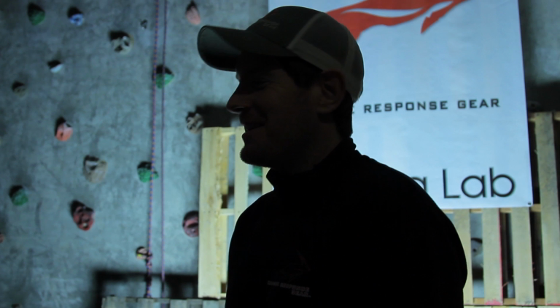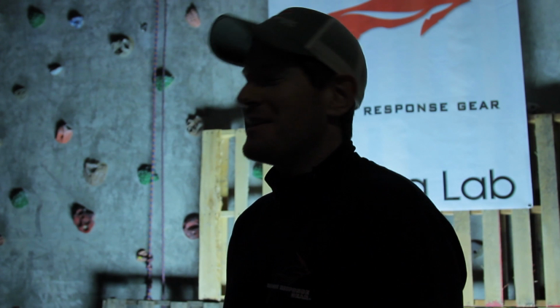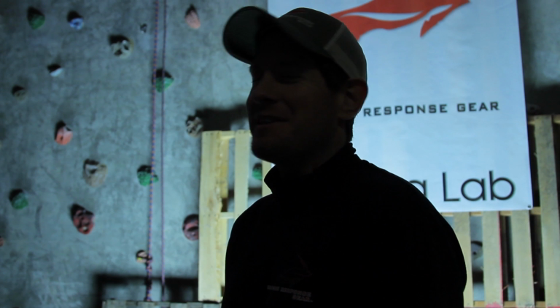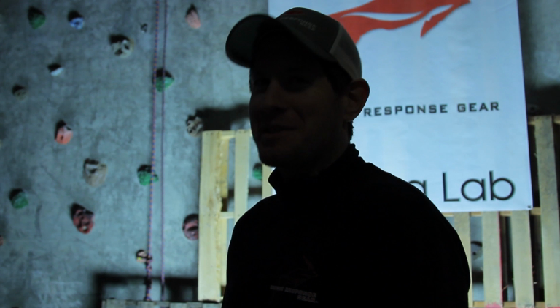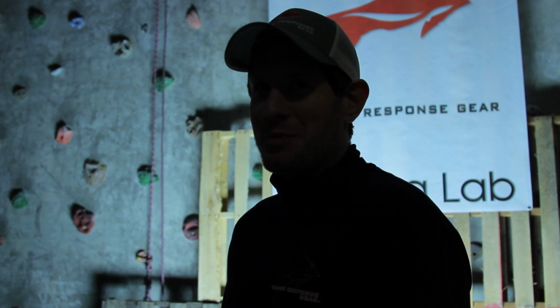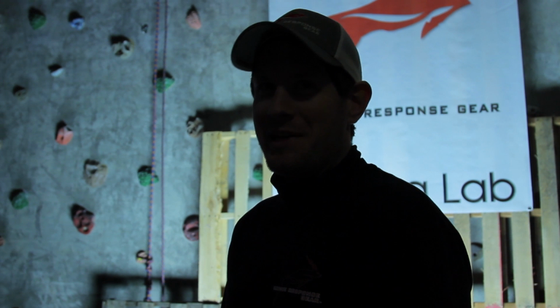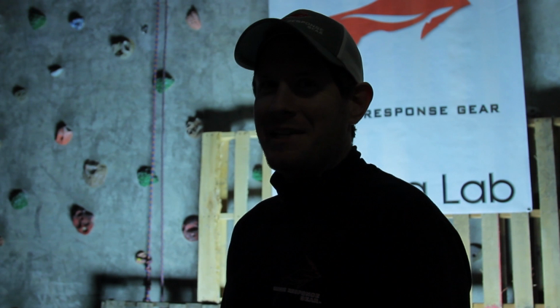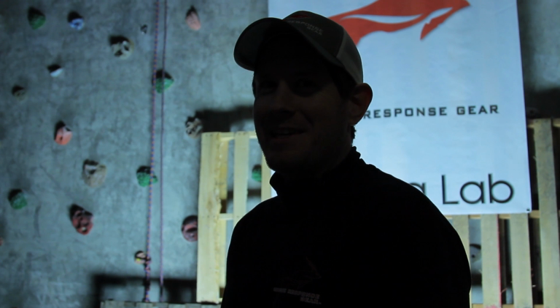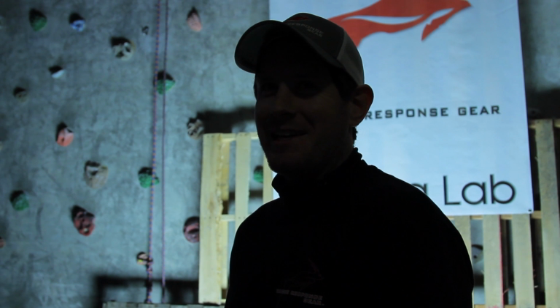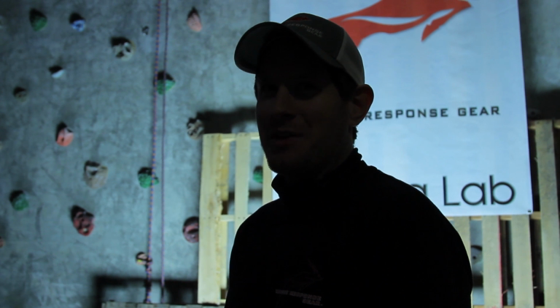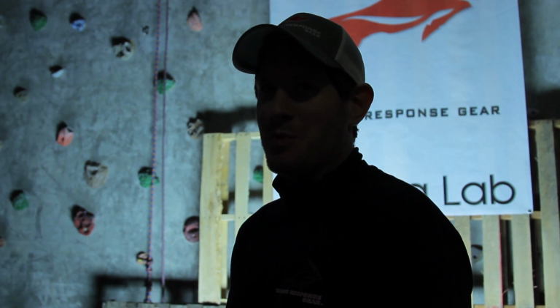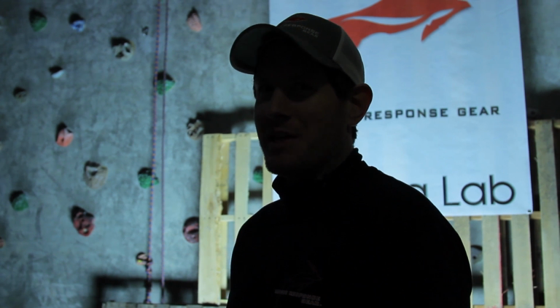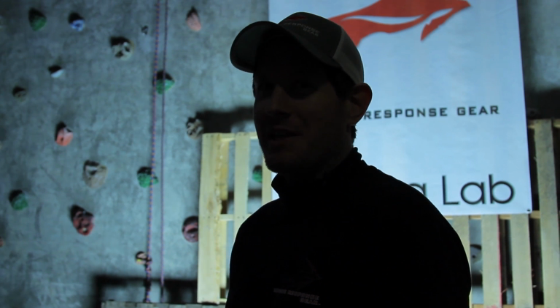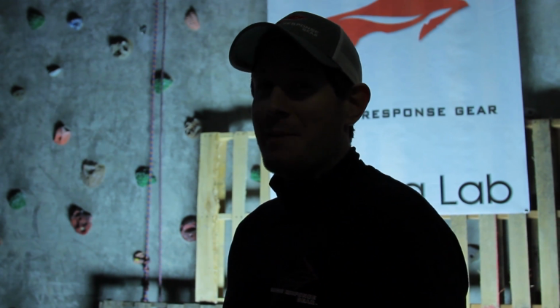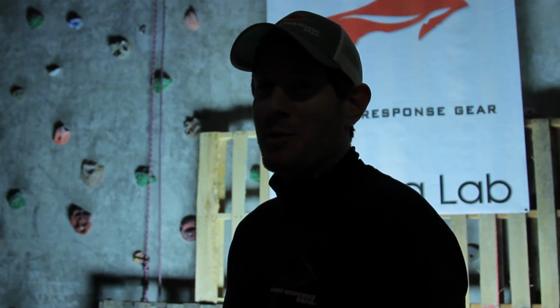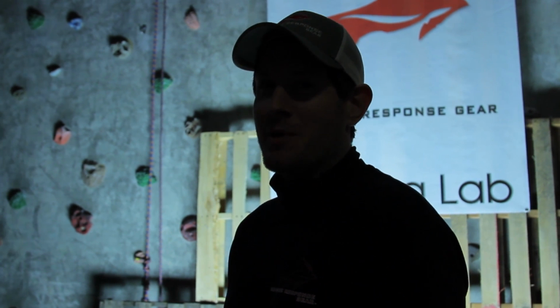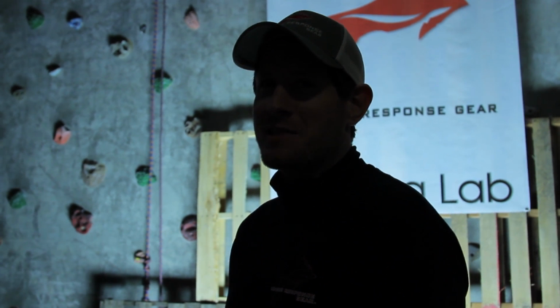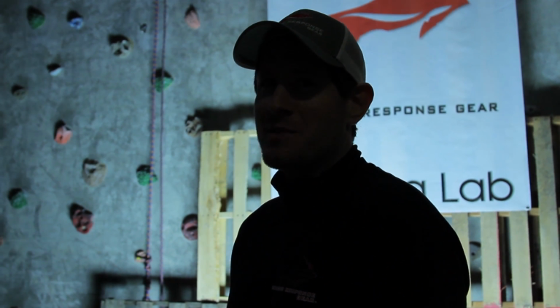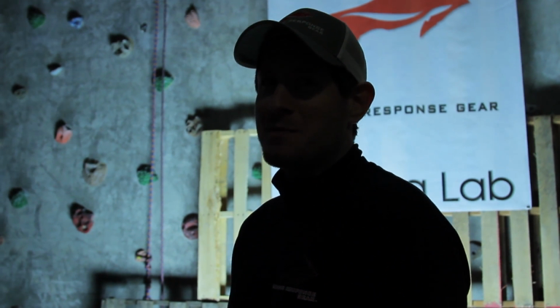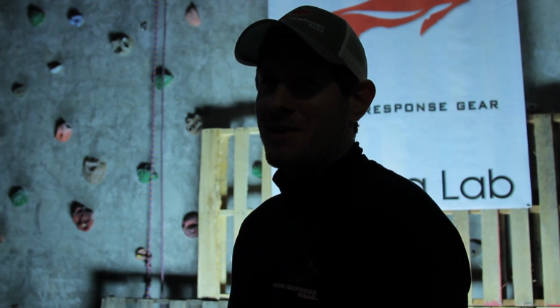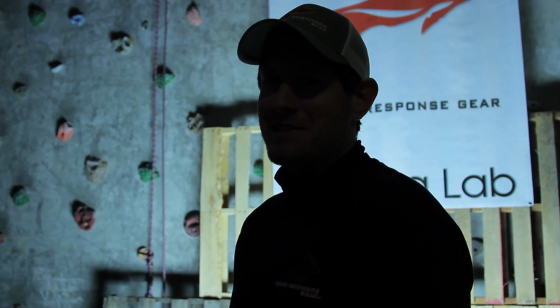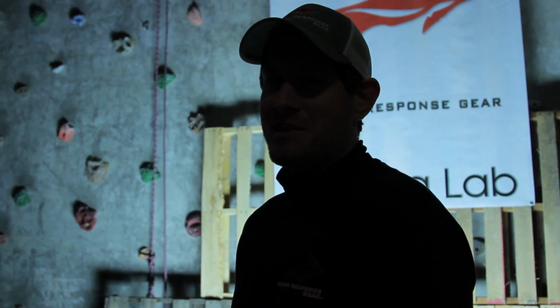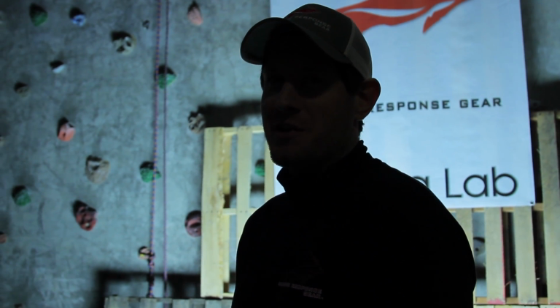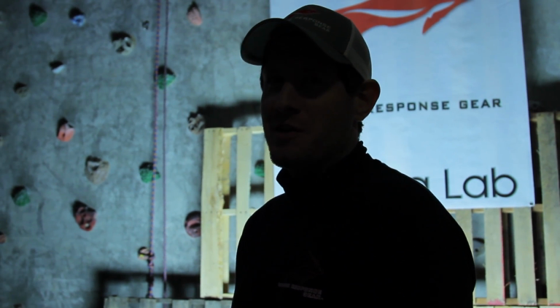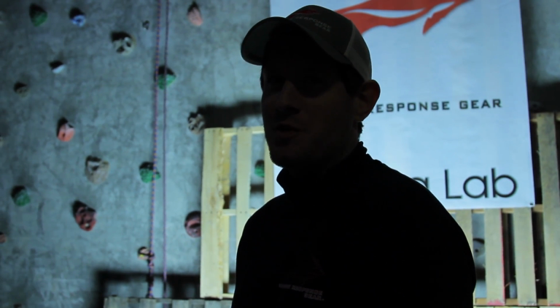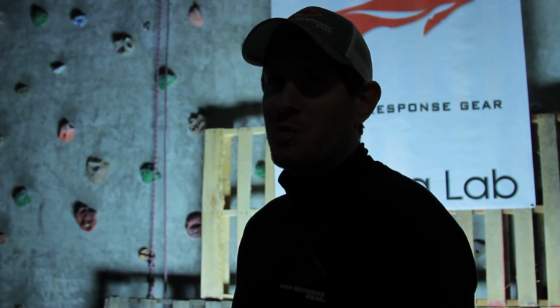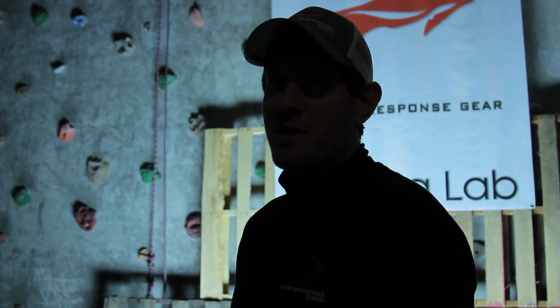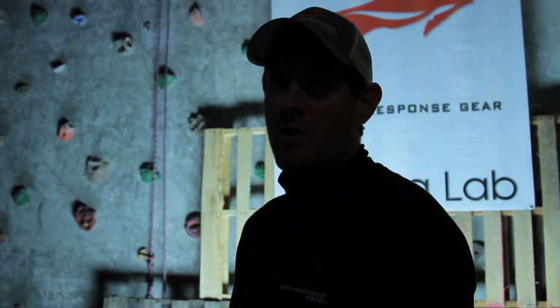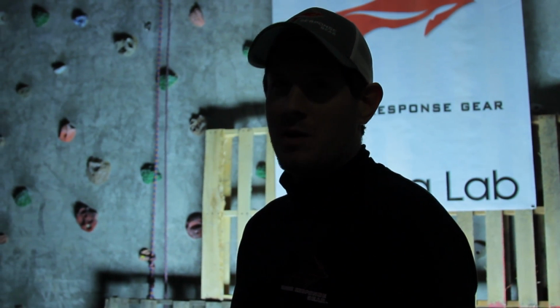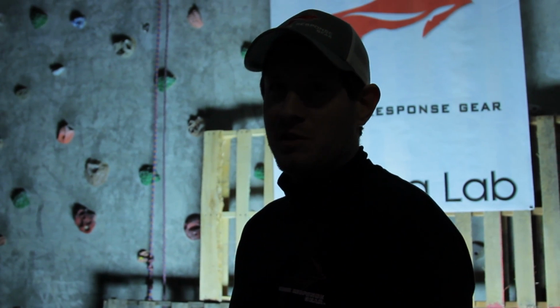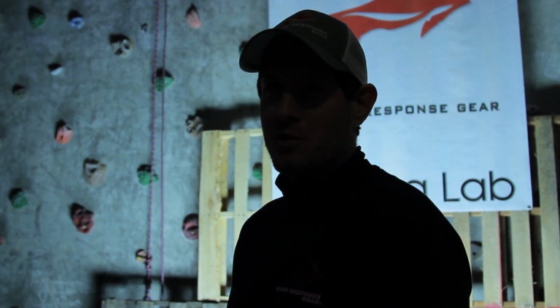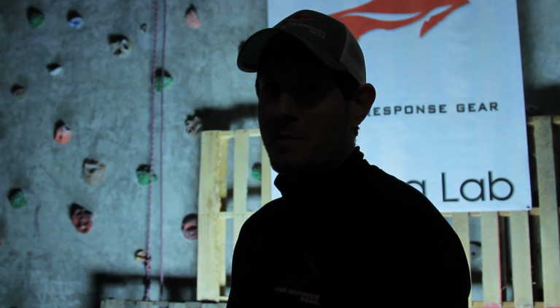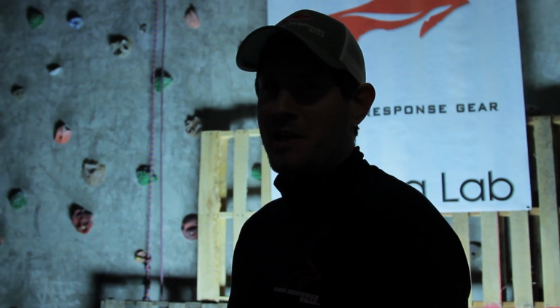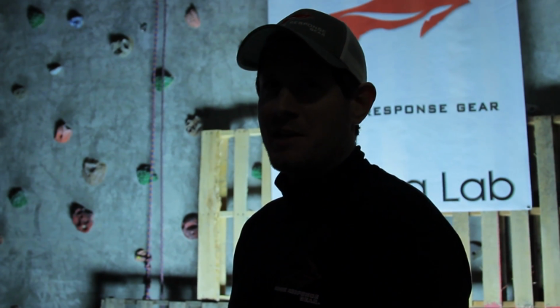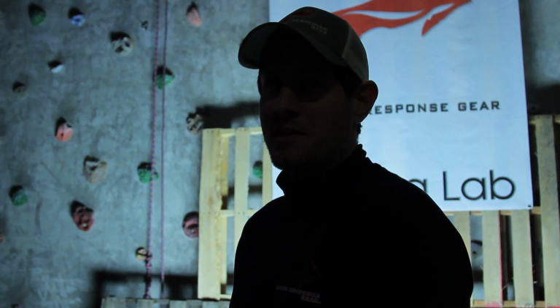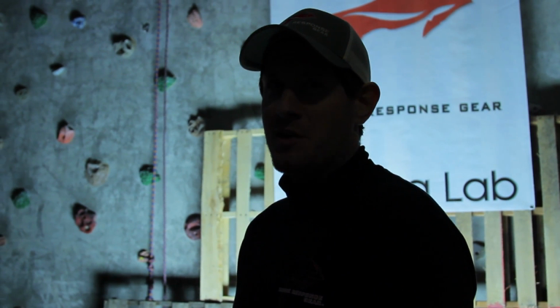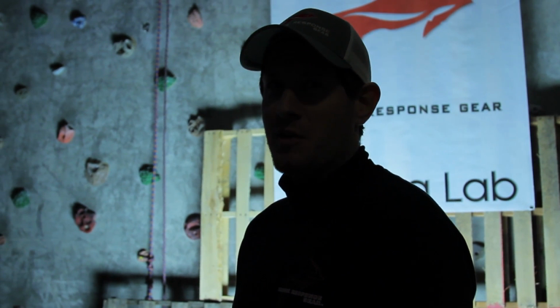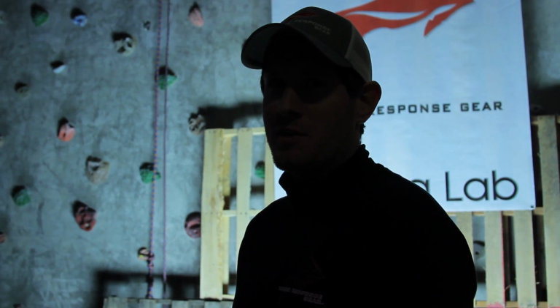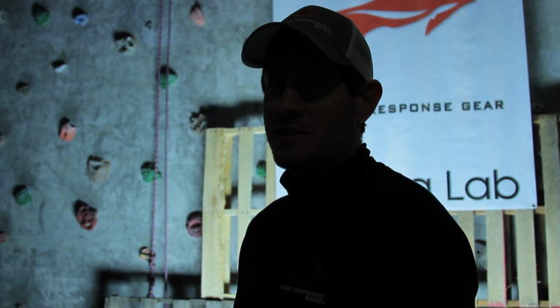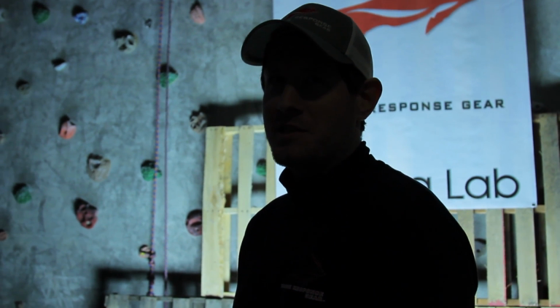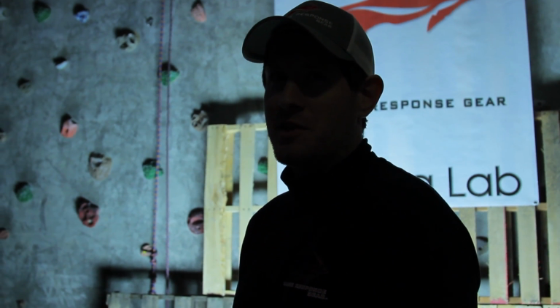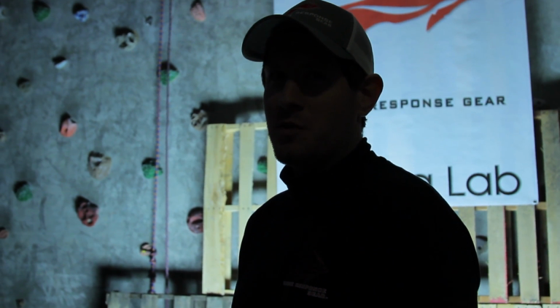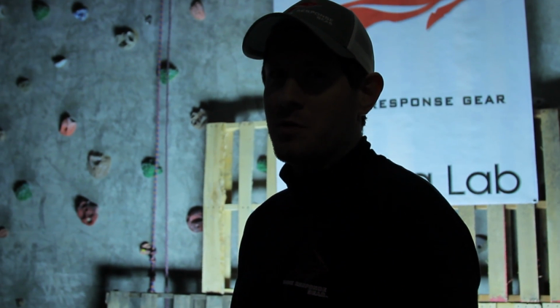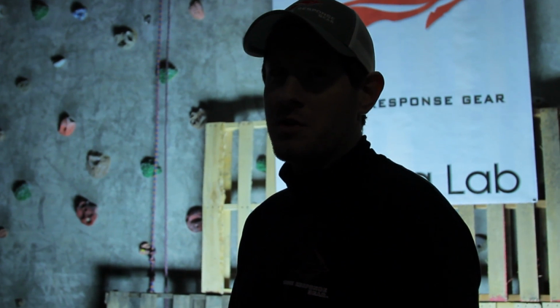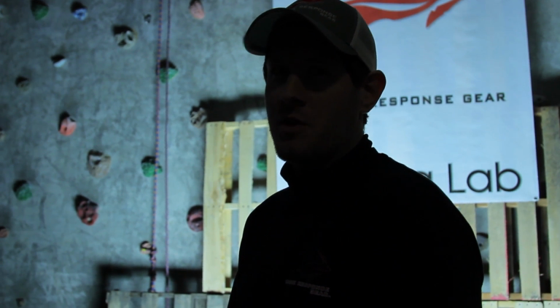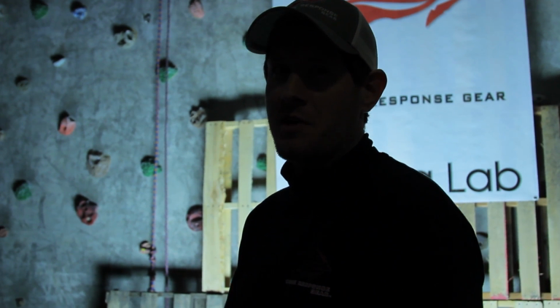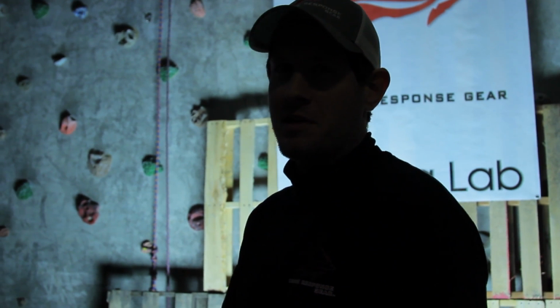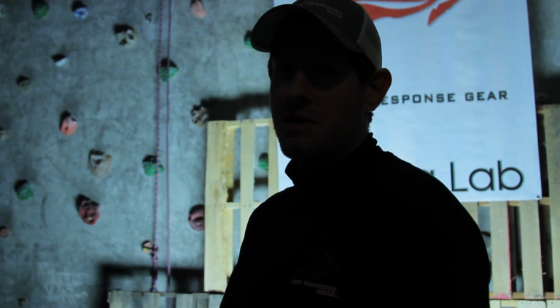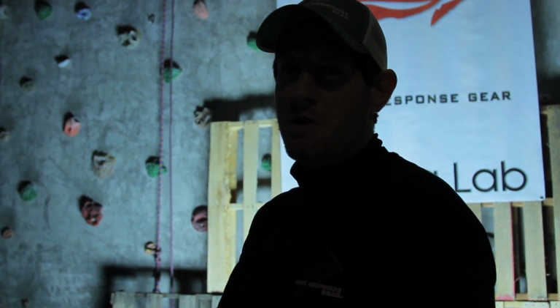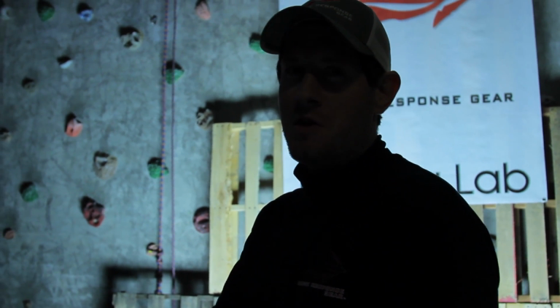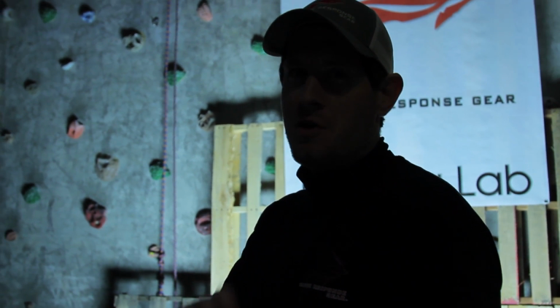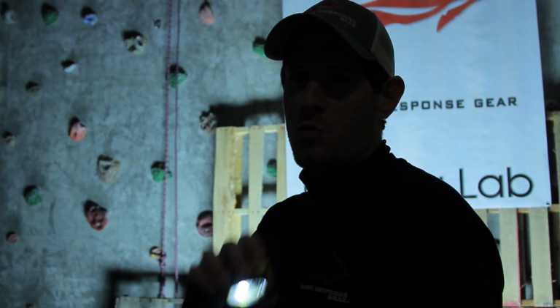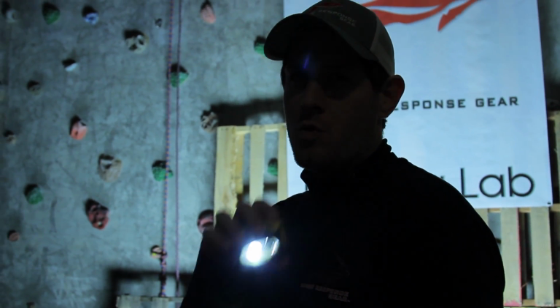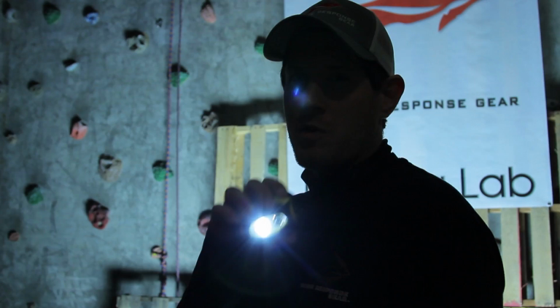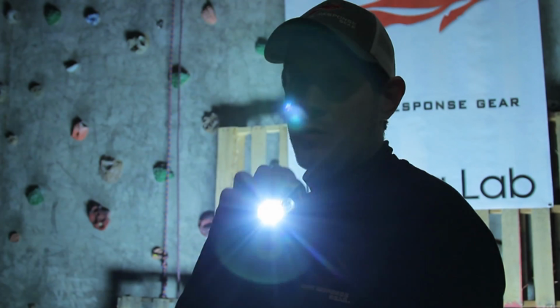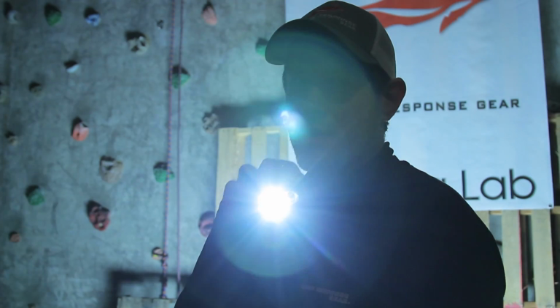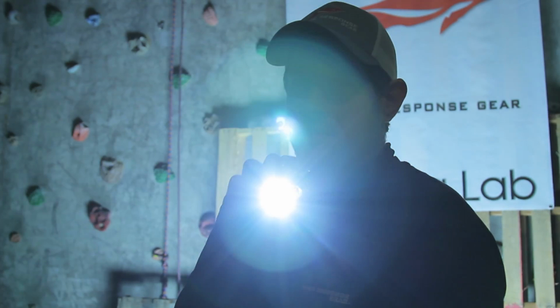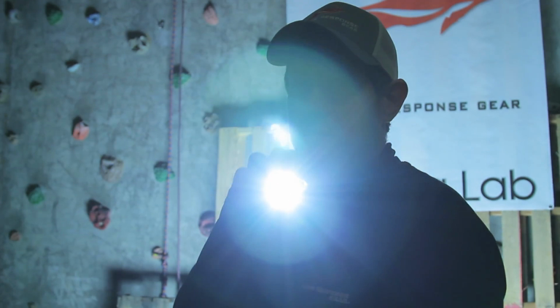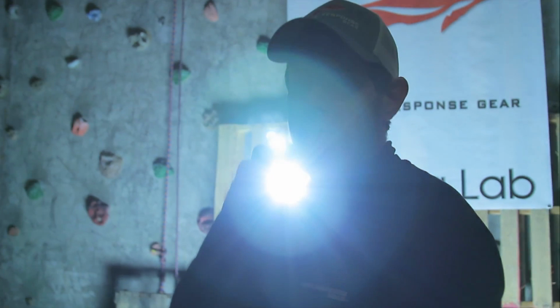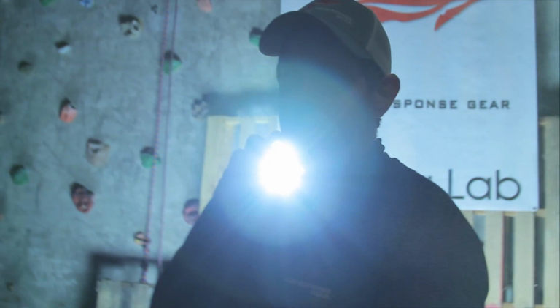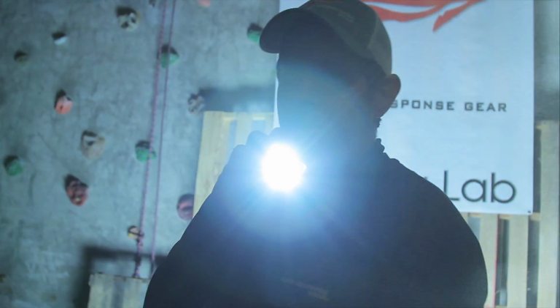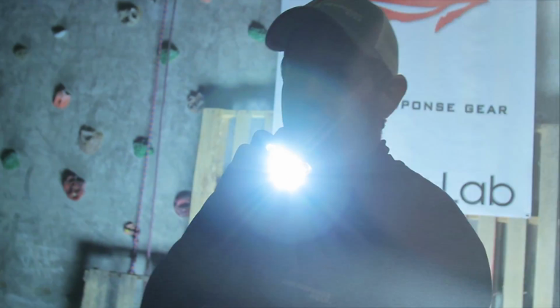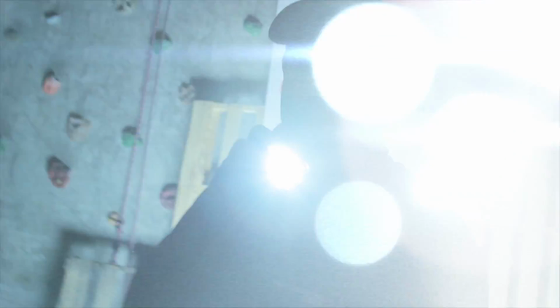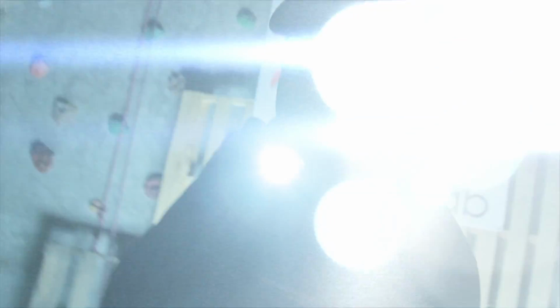This week in the Rig & Lab at Rescue Response Gear, we are illuminating the darkness regarding work rescue headlamps.